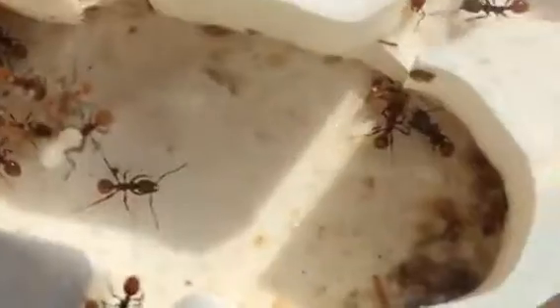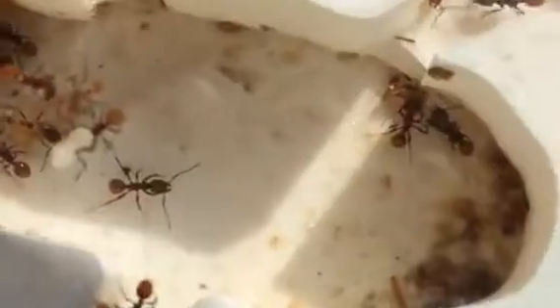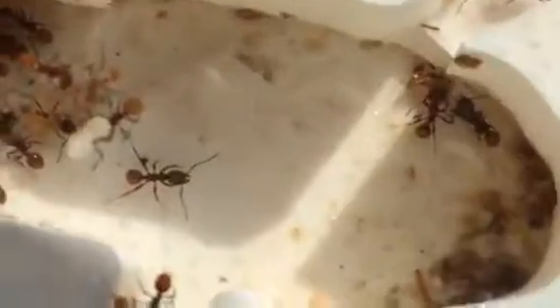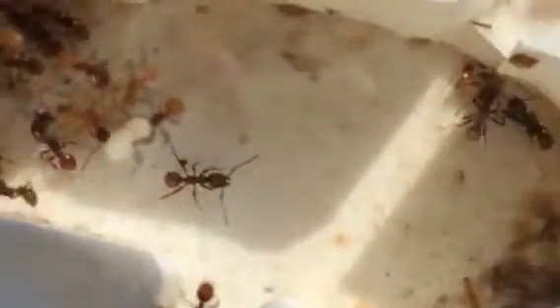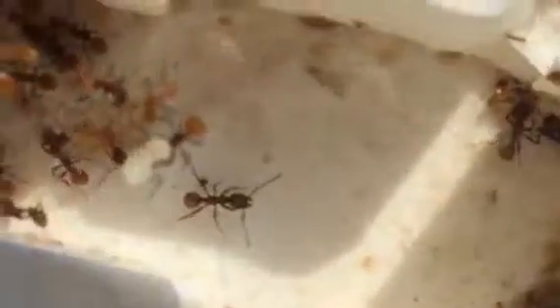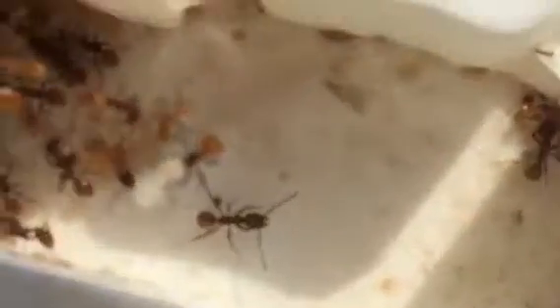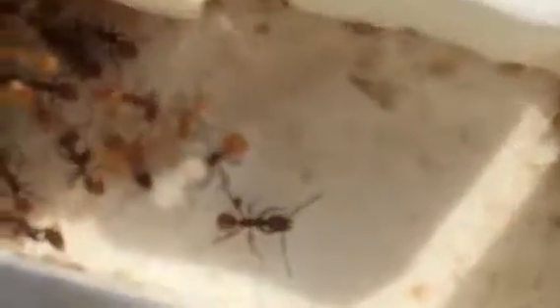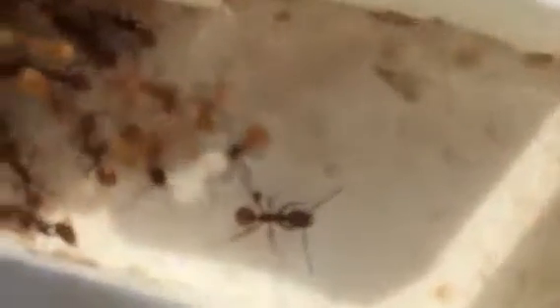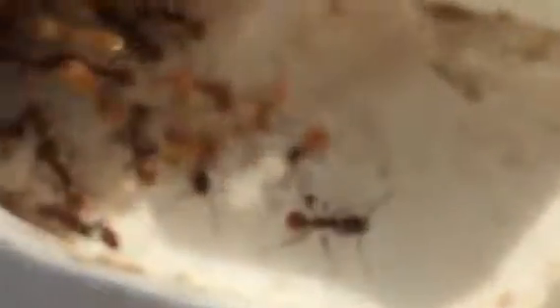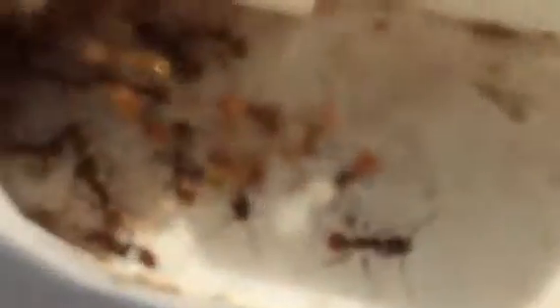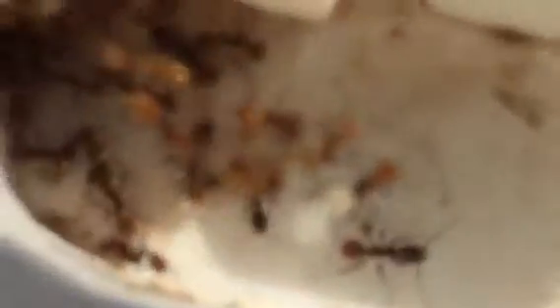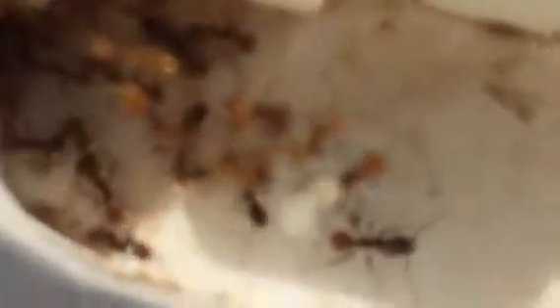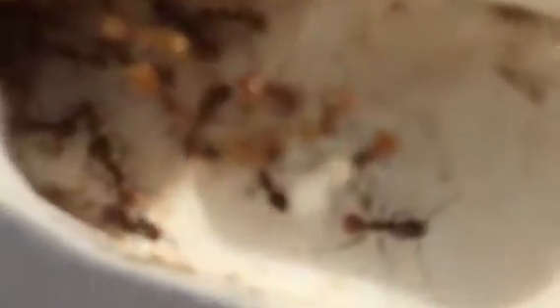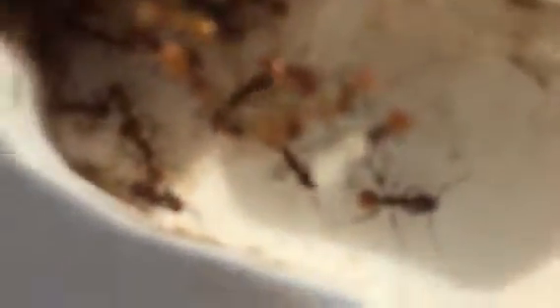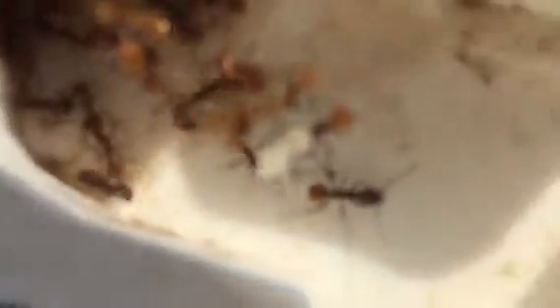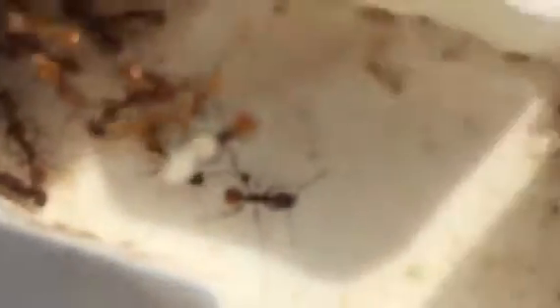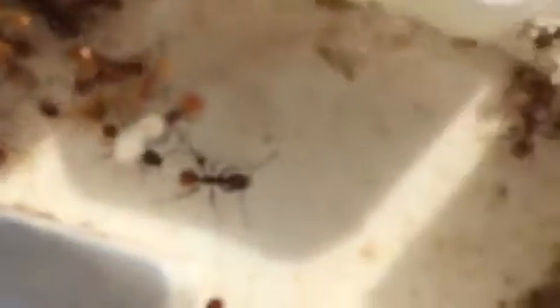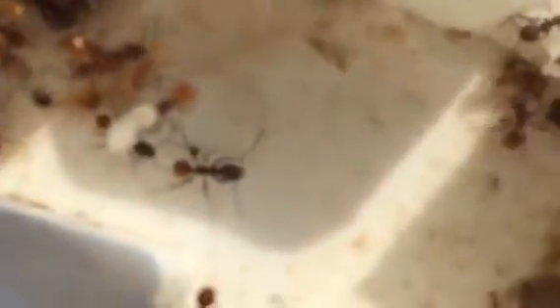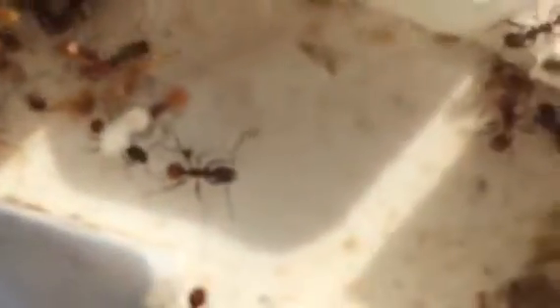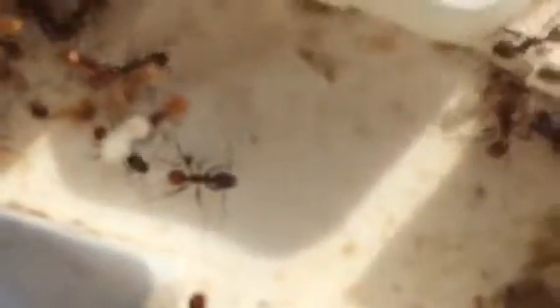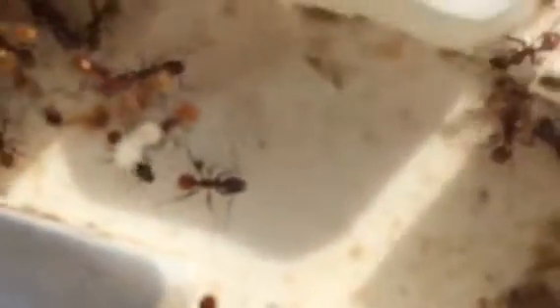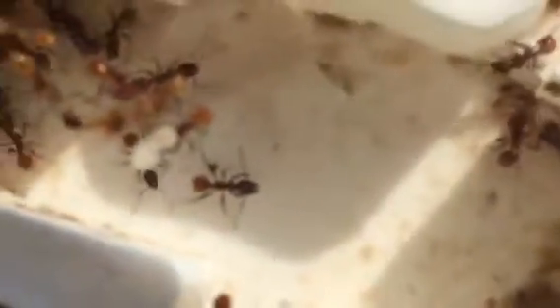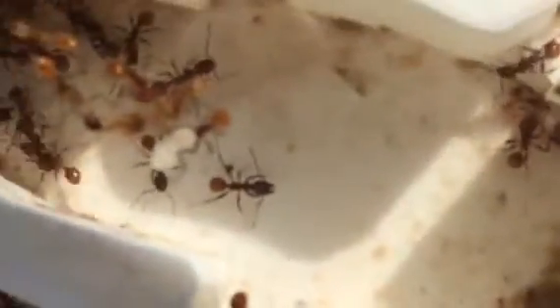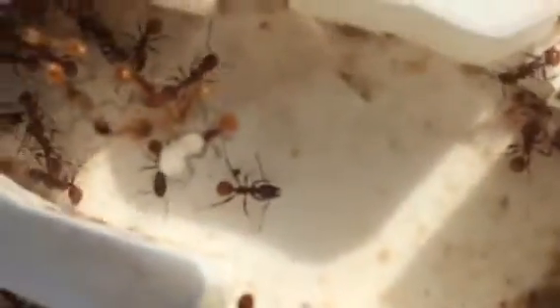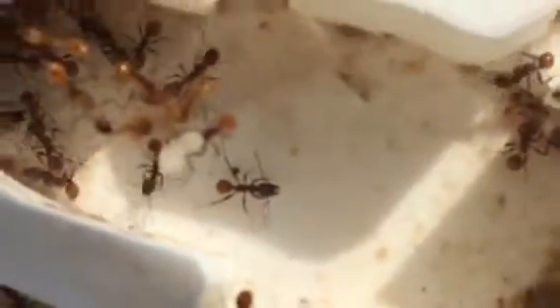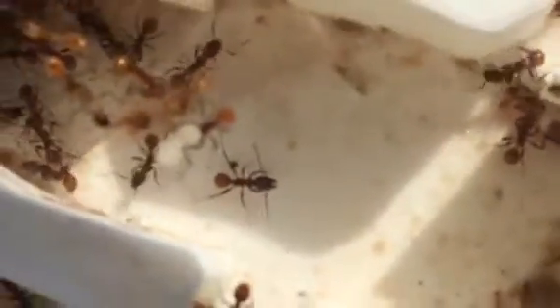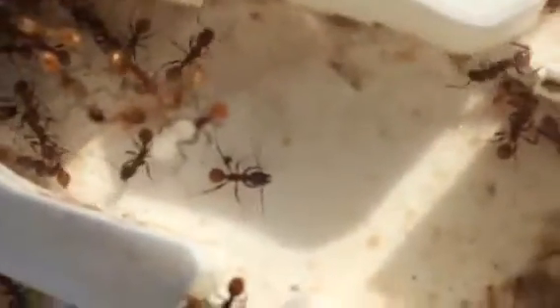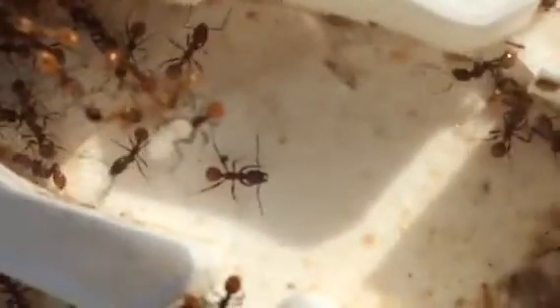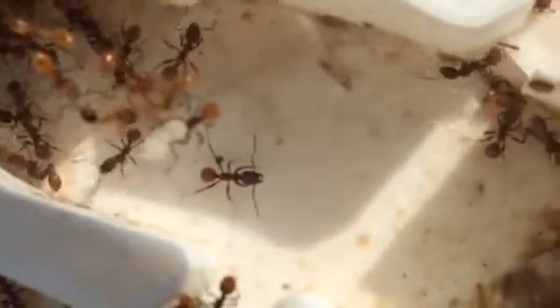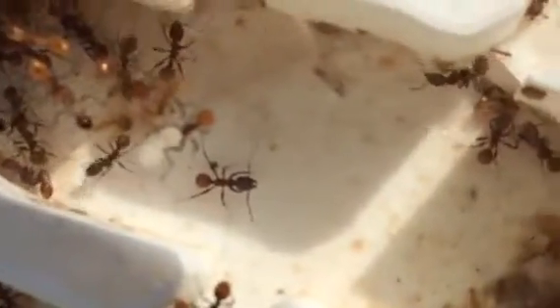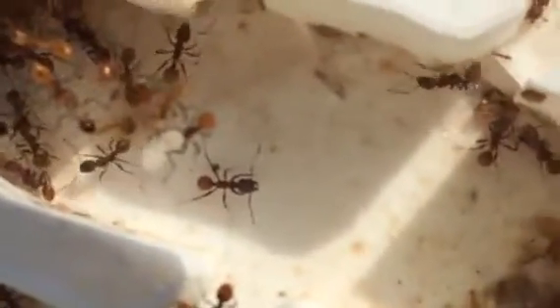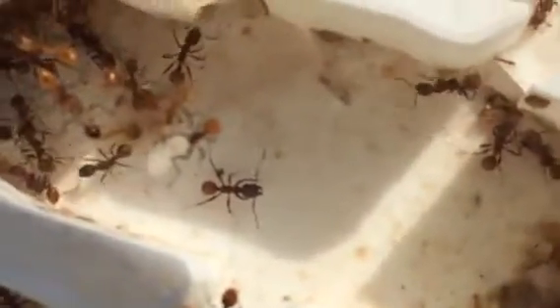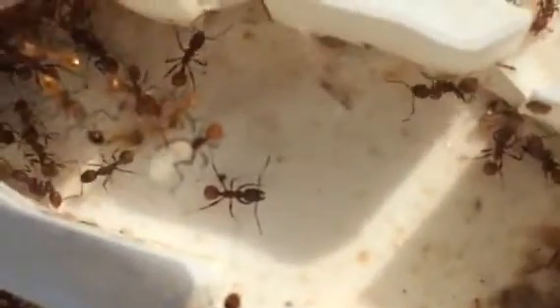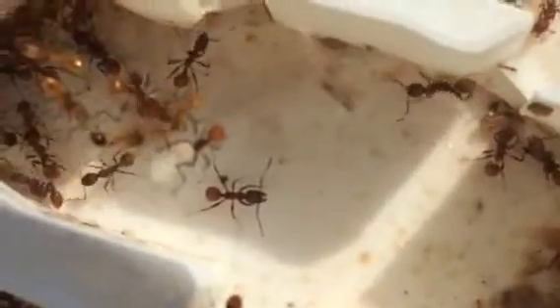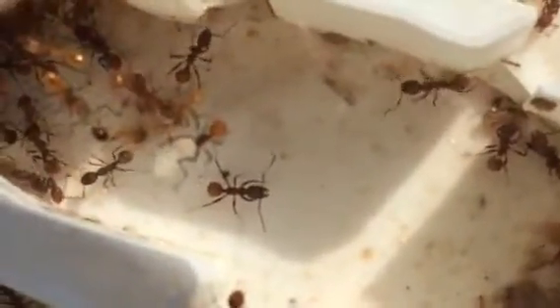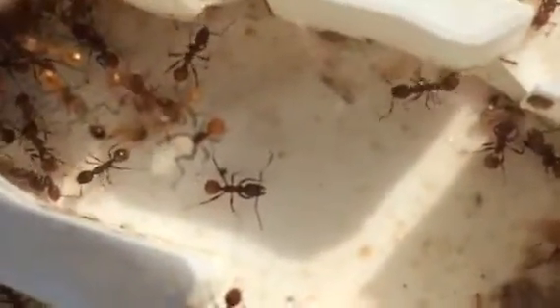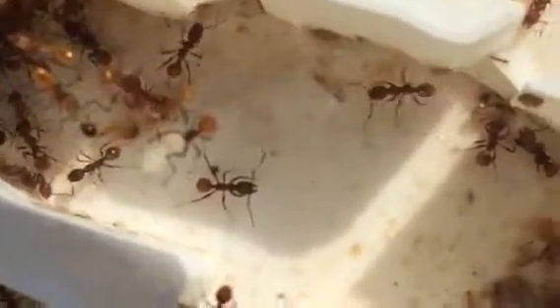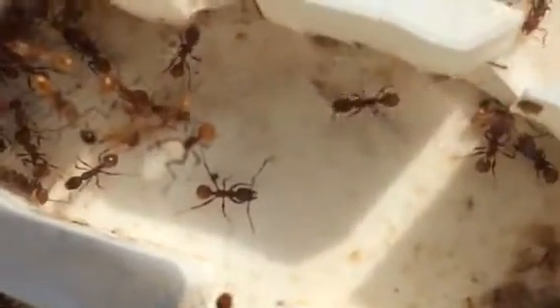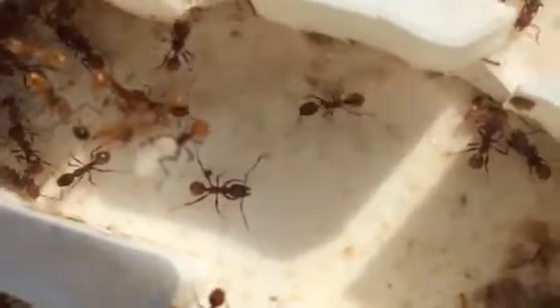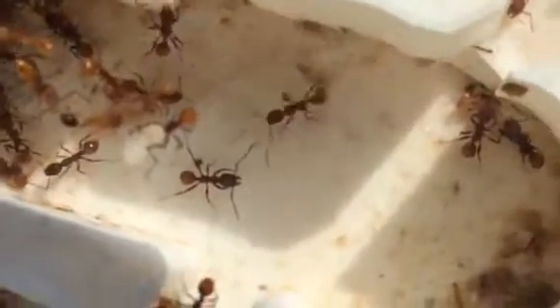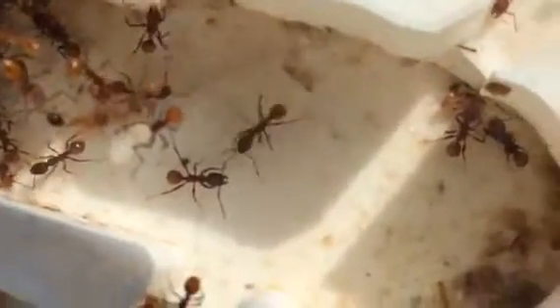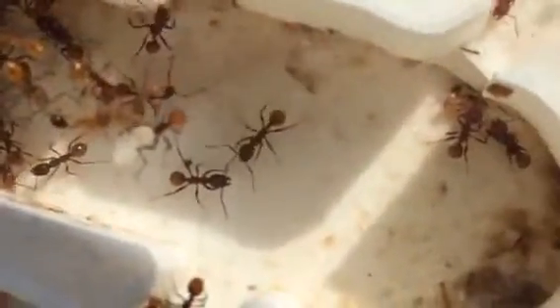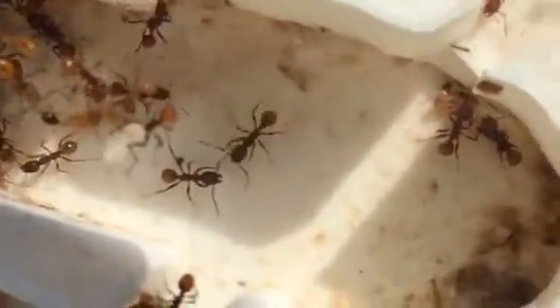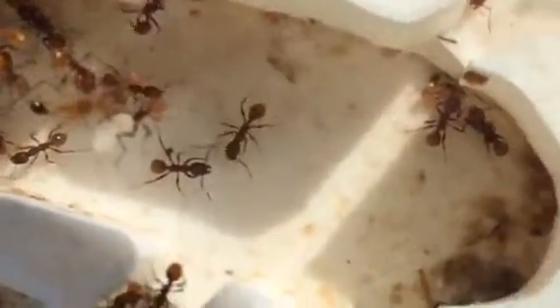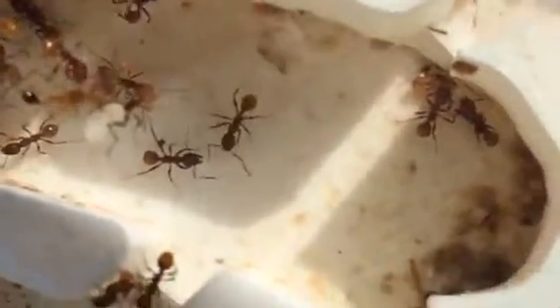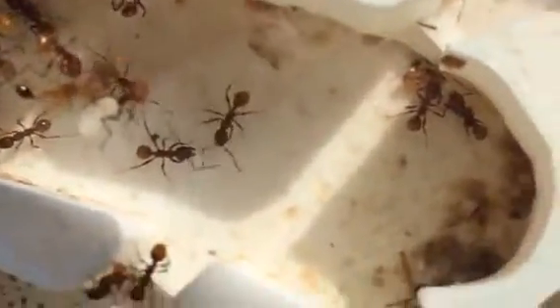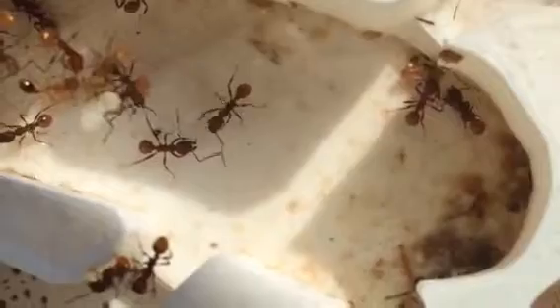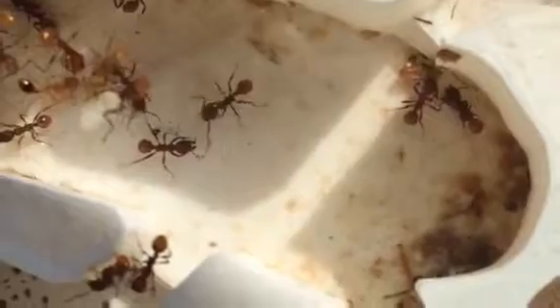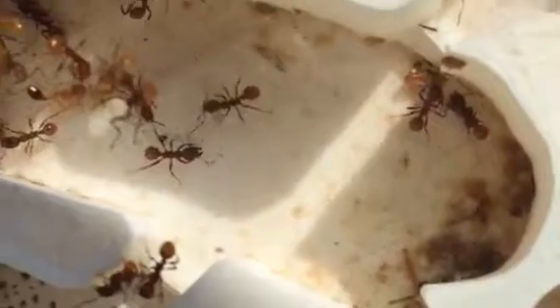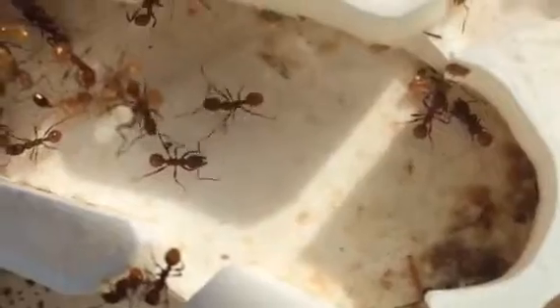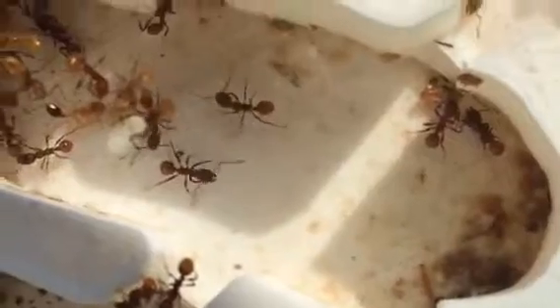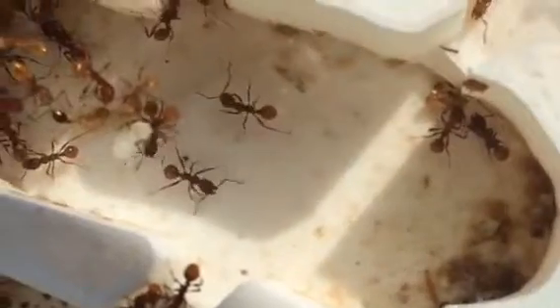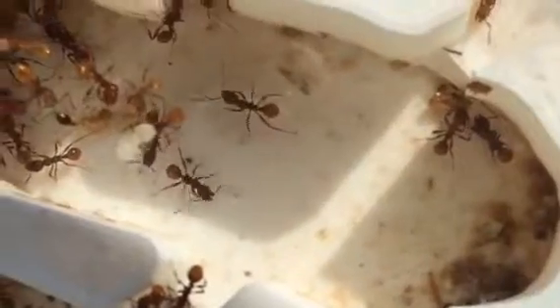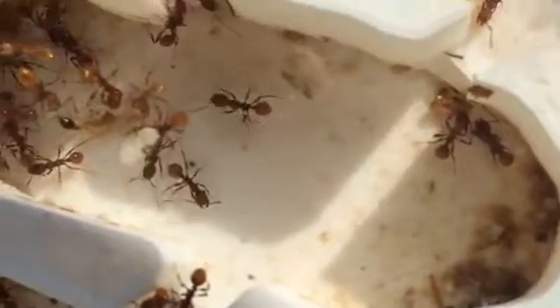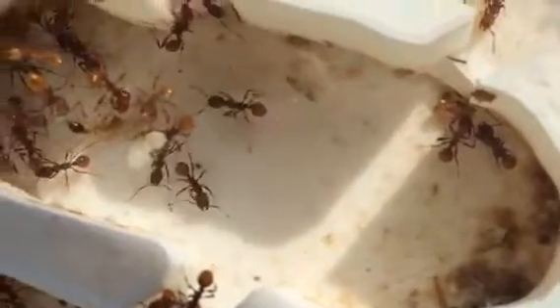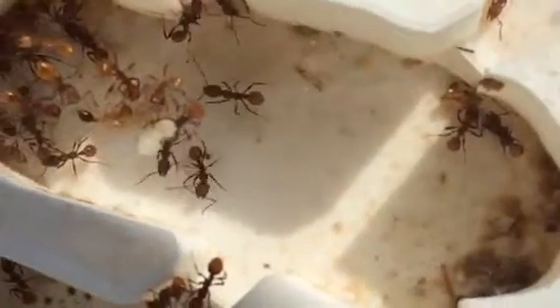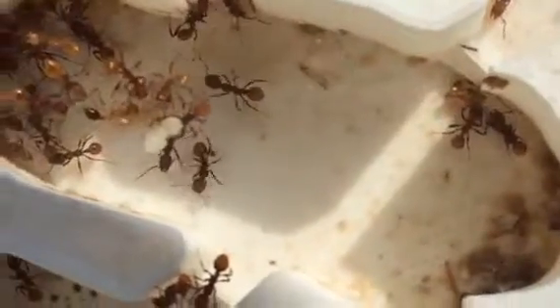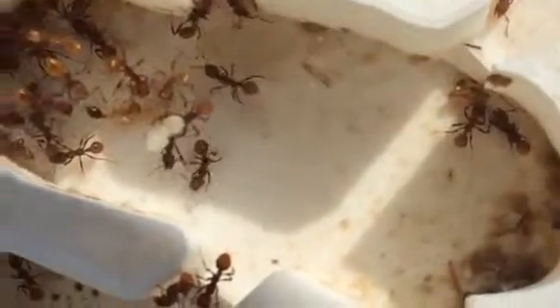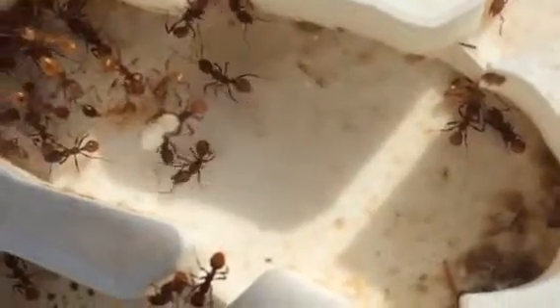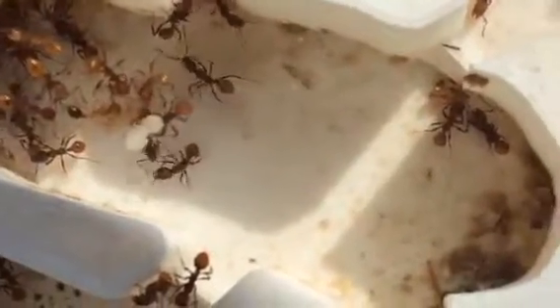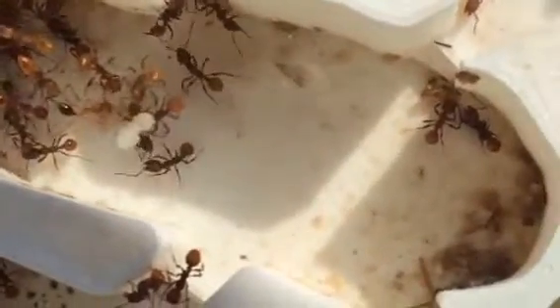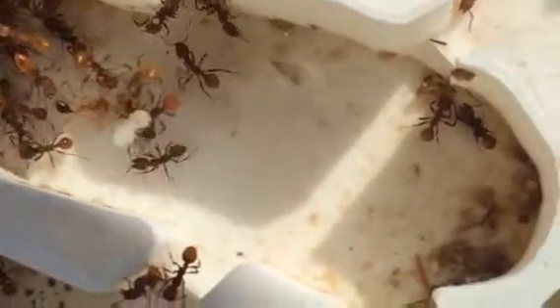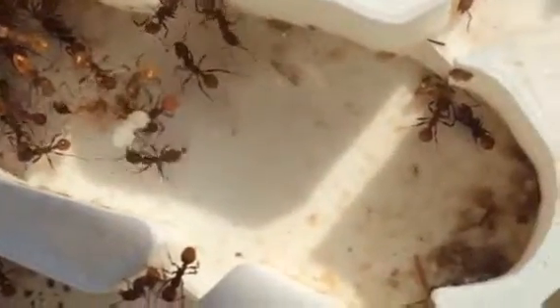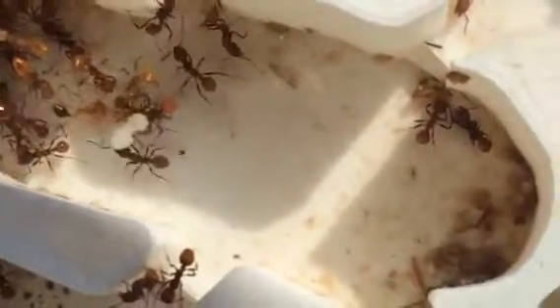Here's pretty much what the workers look like right there. They have an orange gaster.